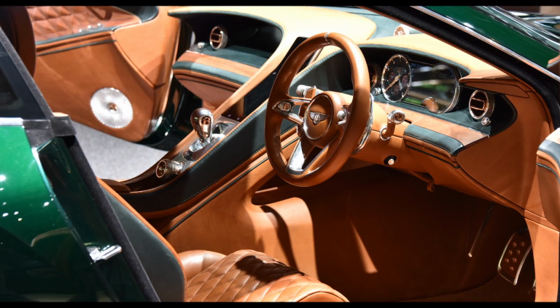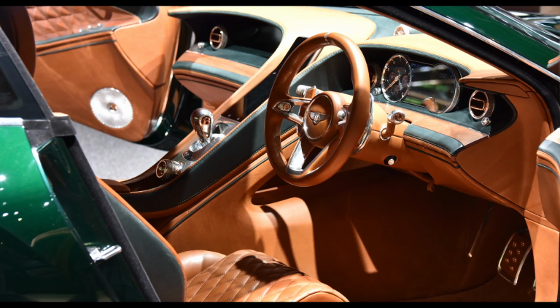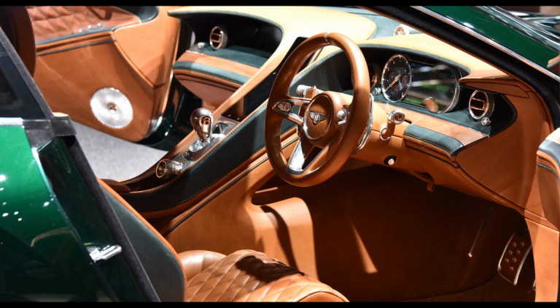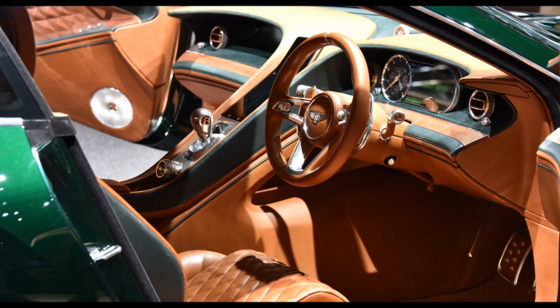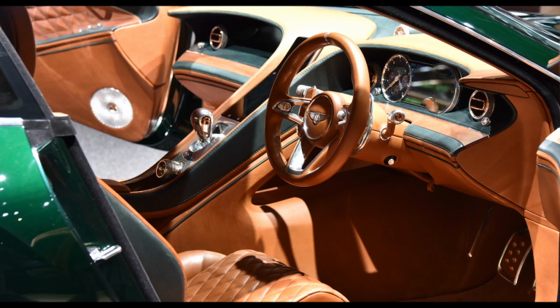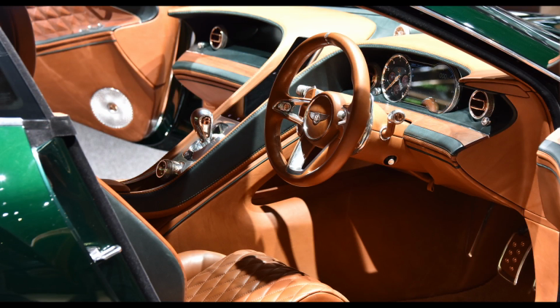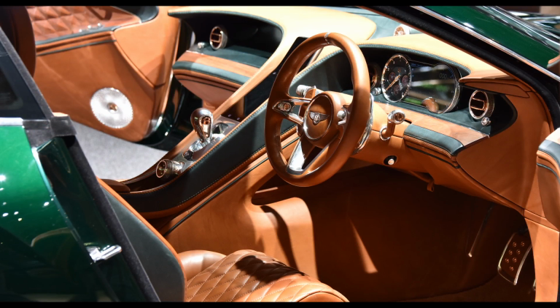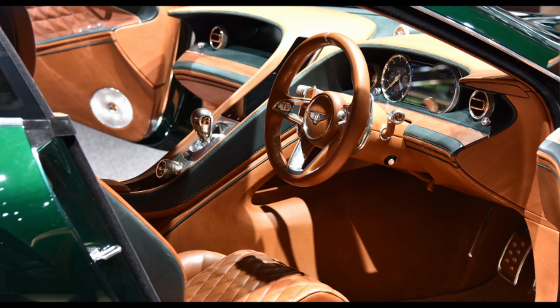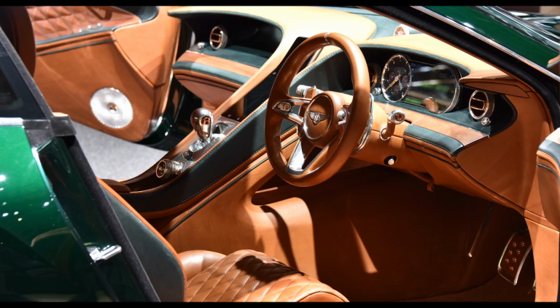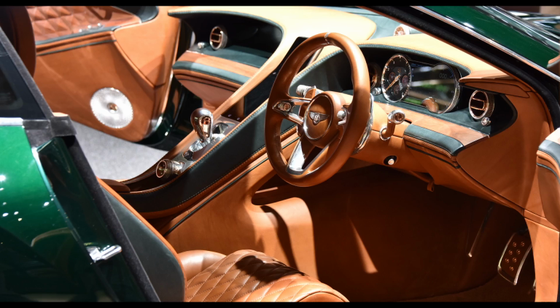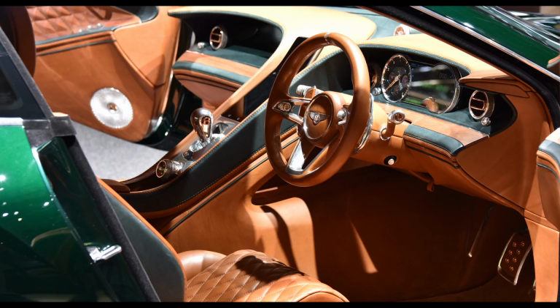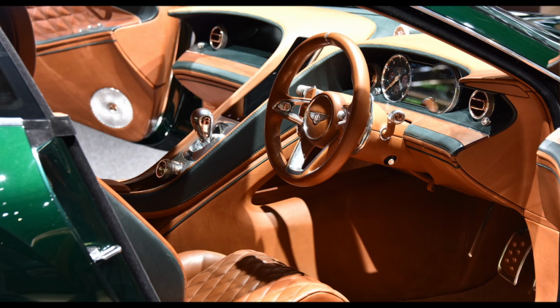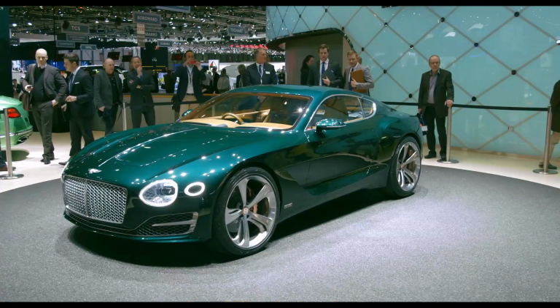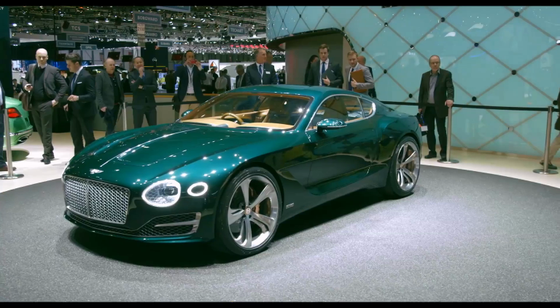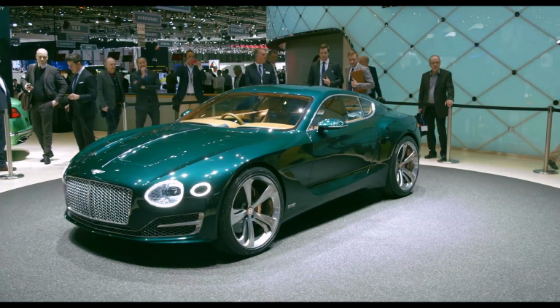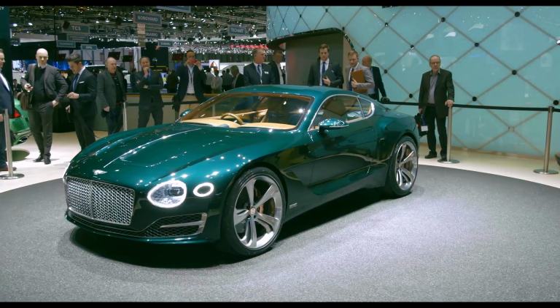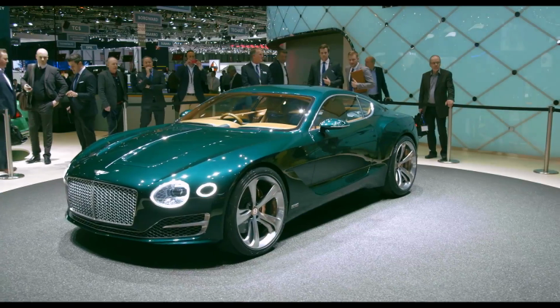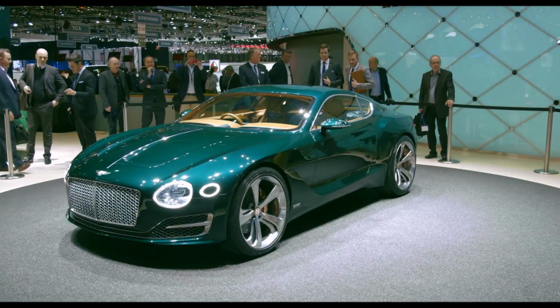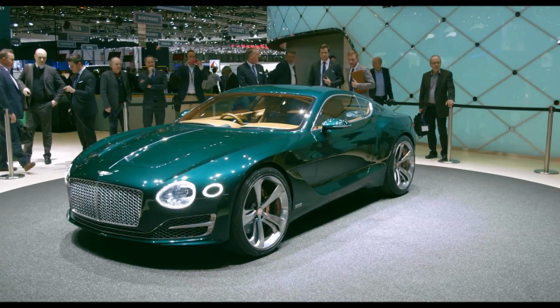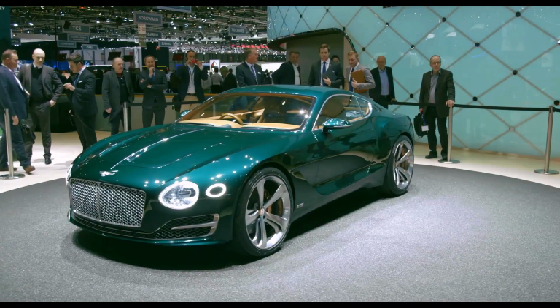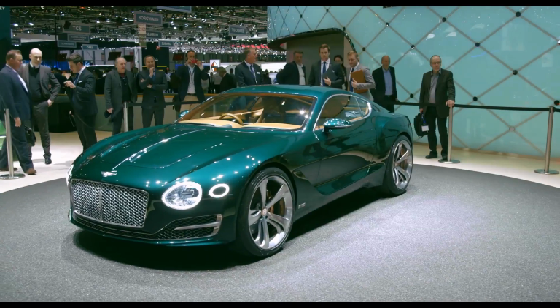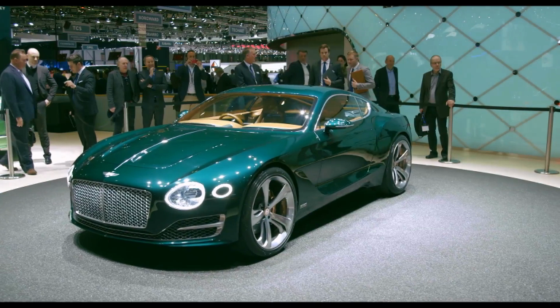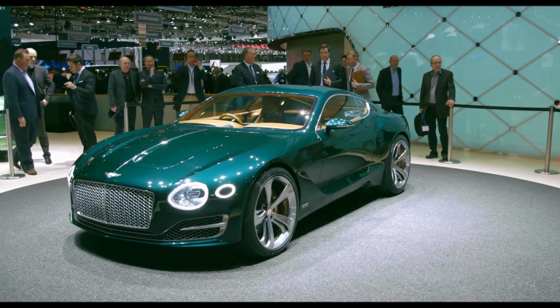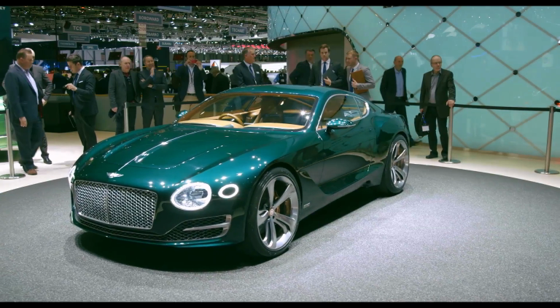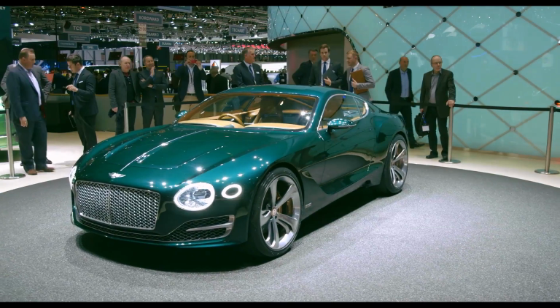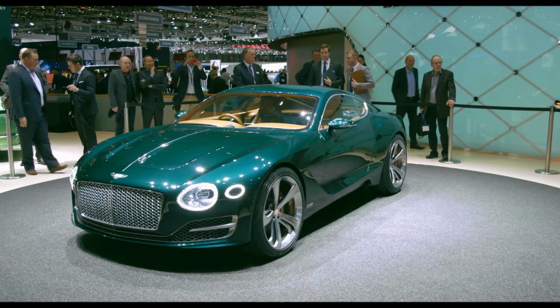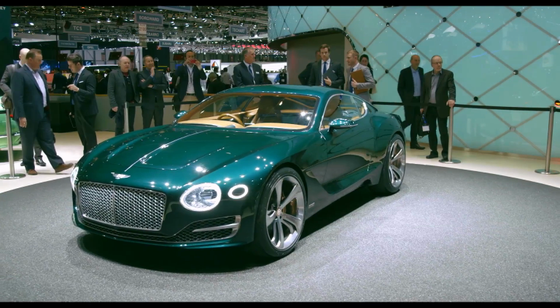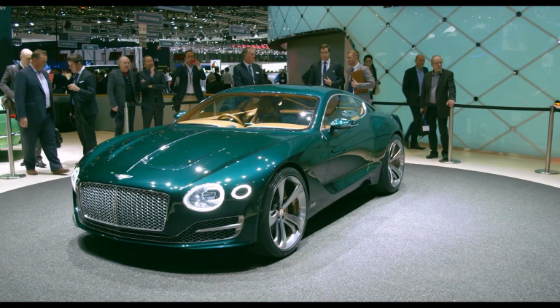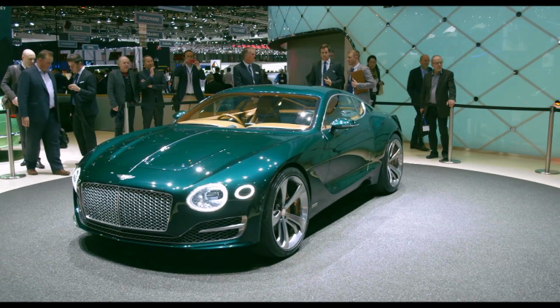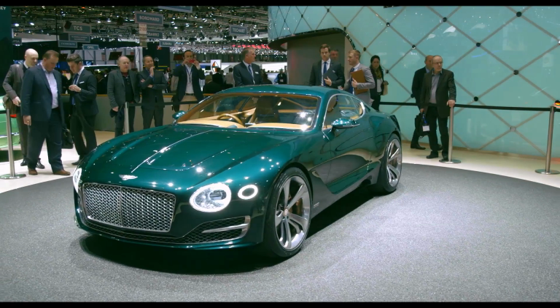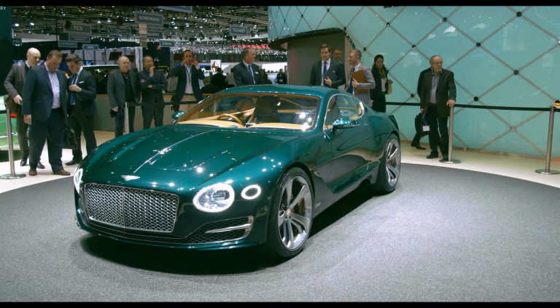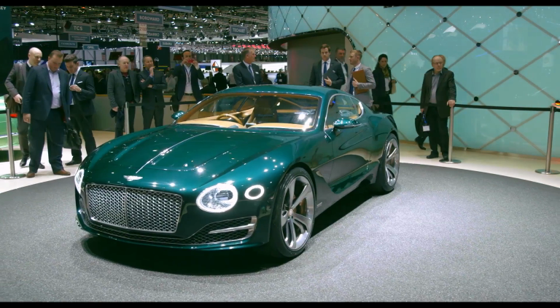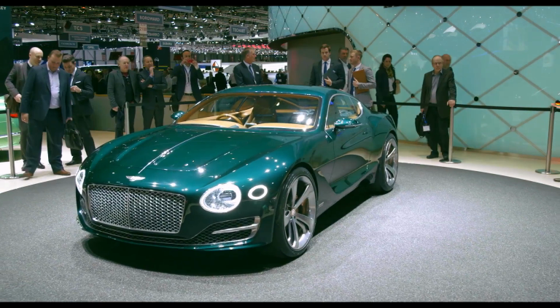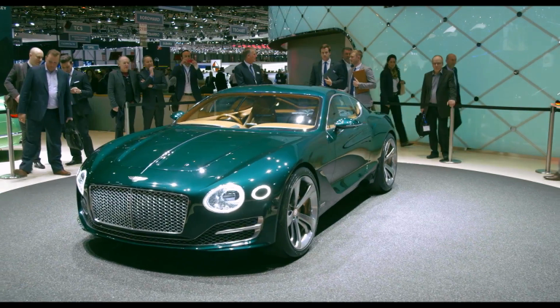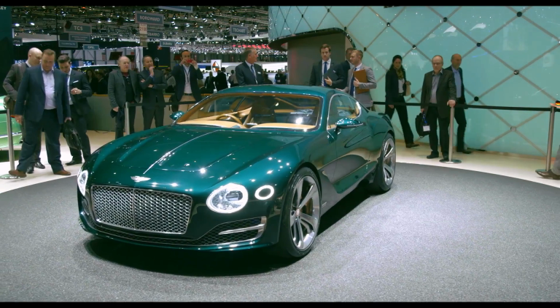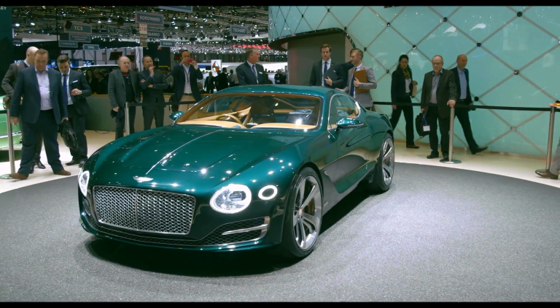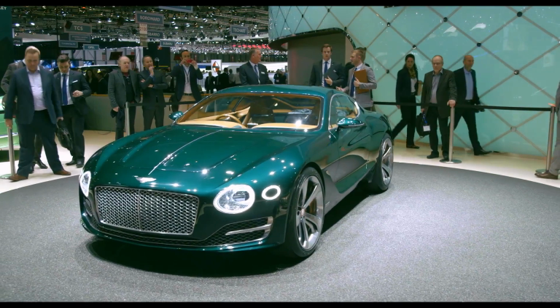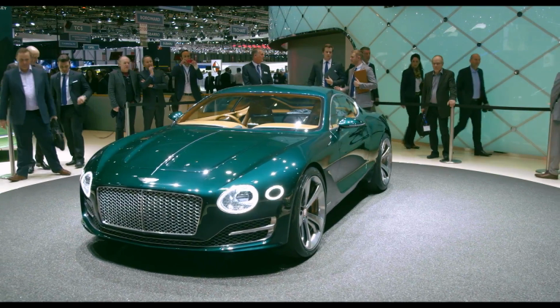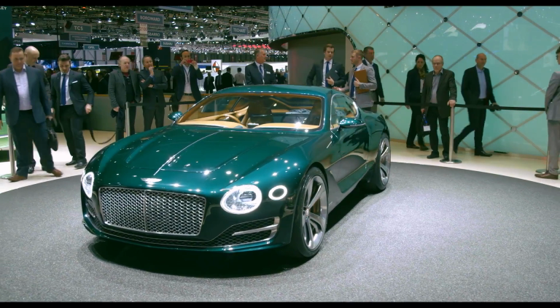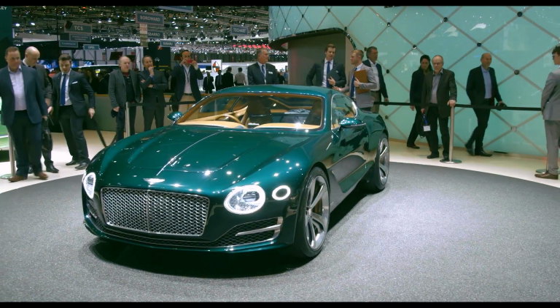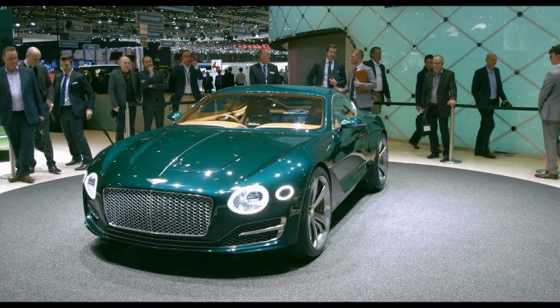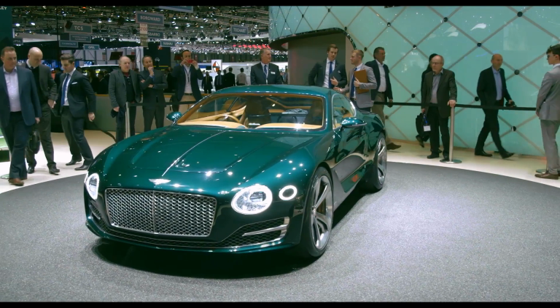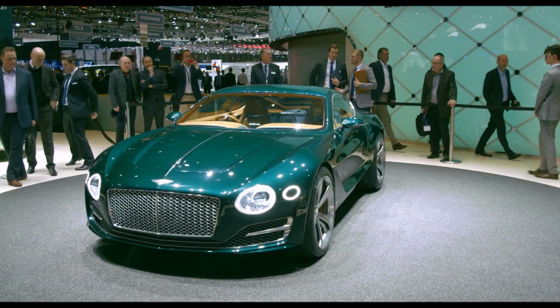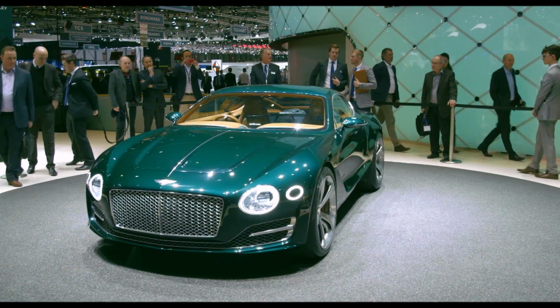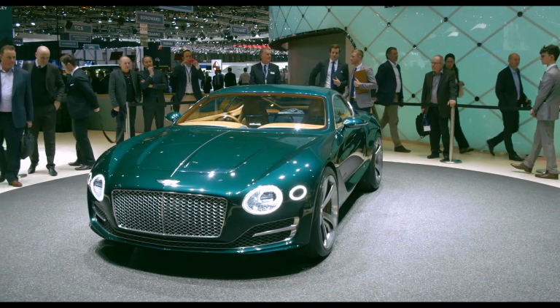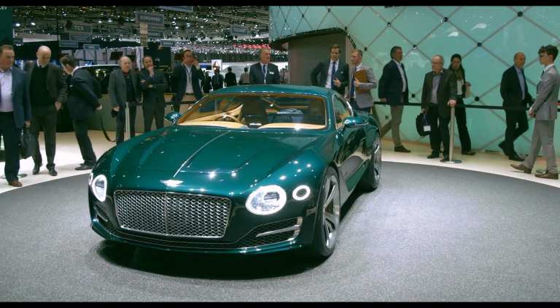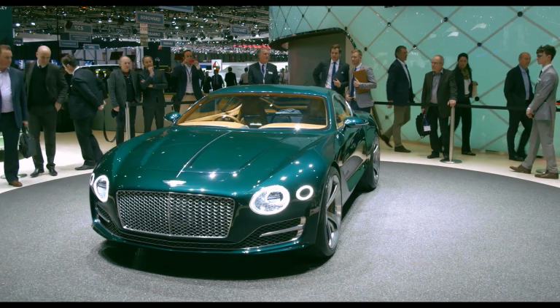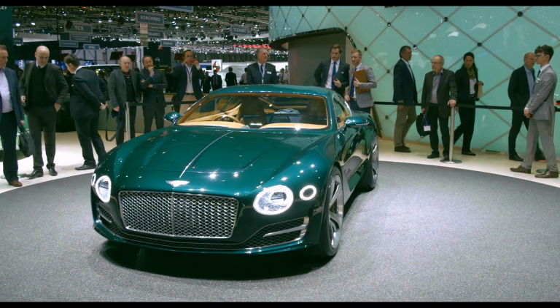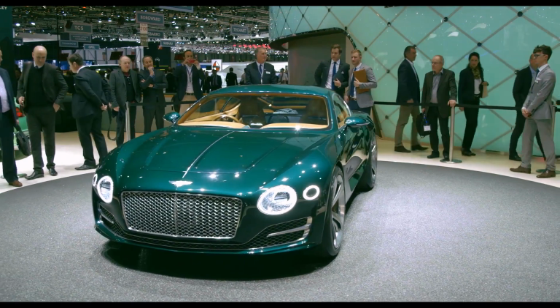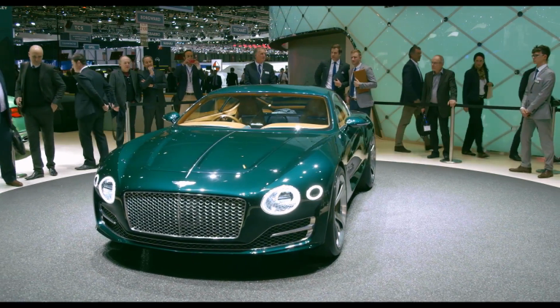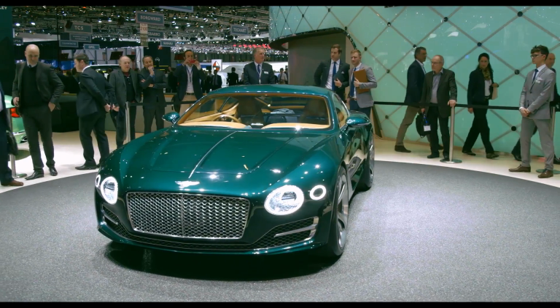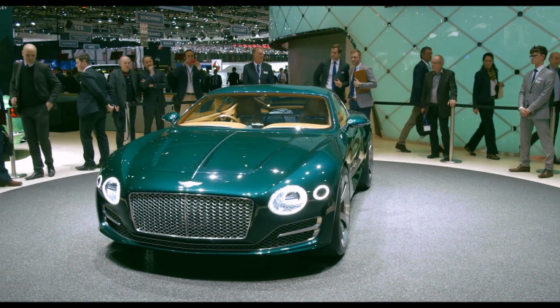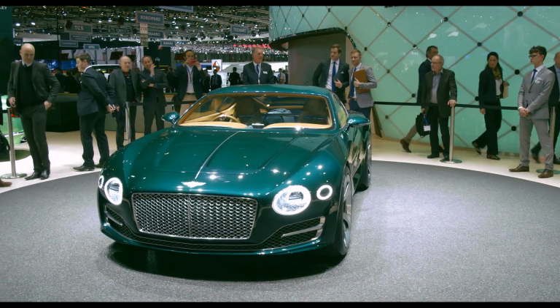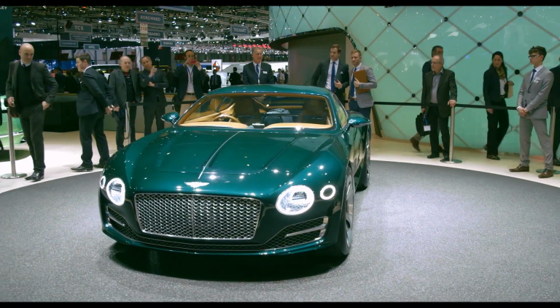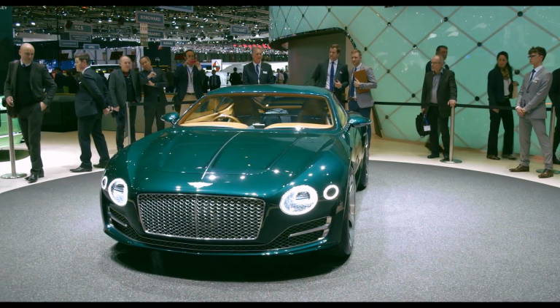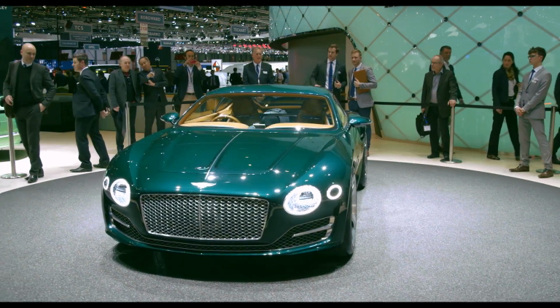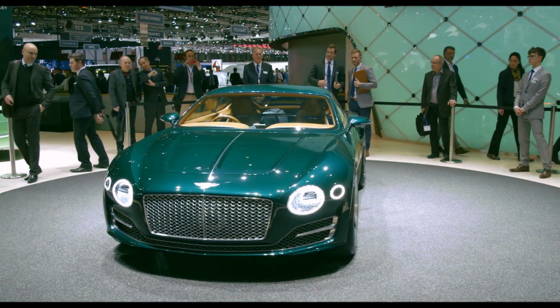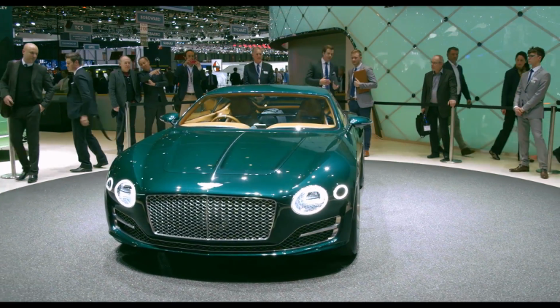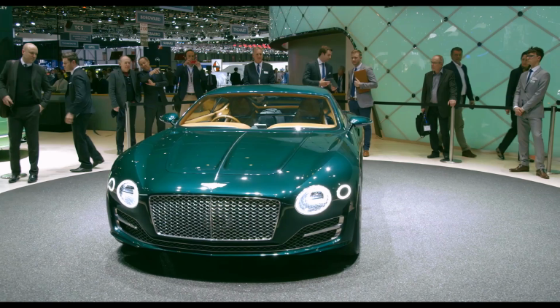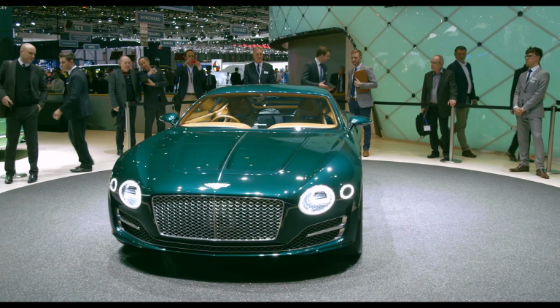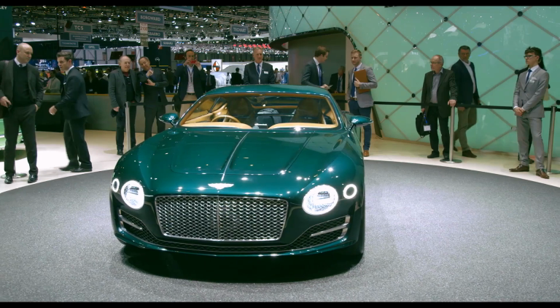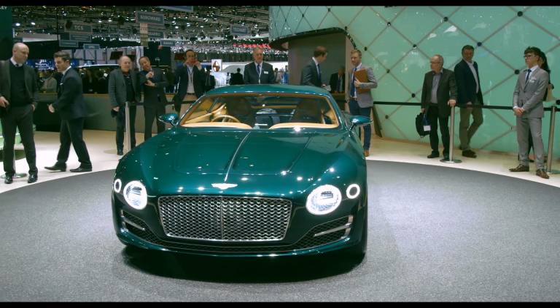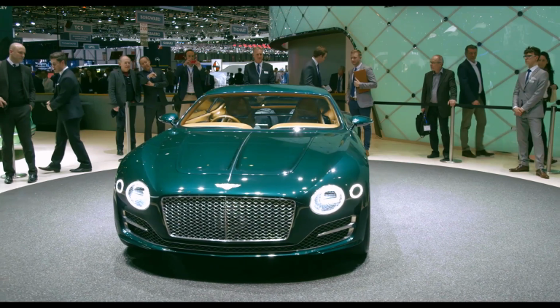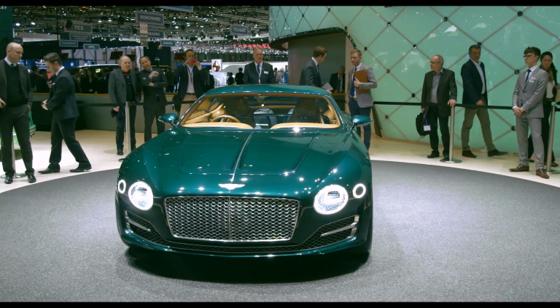Does this signify a new foray into yet another market segment? Well, there's already a Bentley SUV on the way, so why not a two-seat sports car as well.